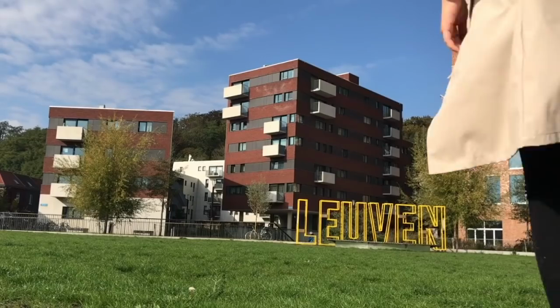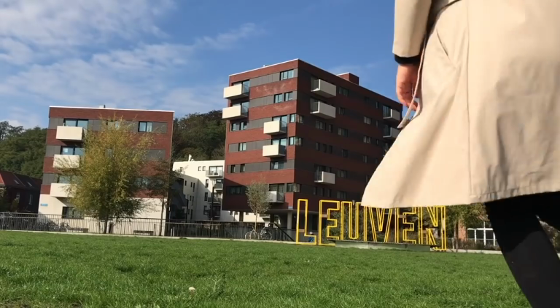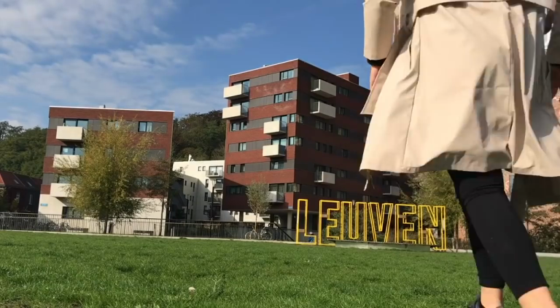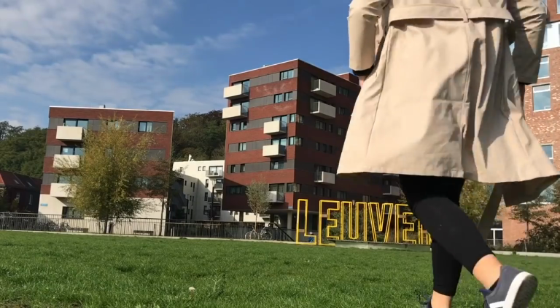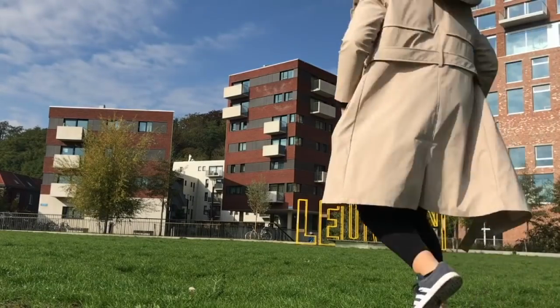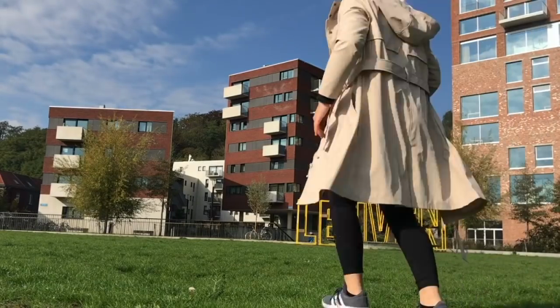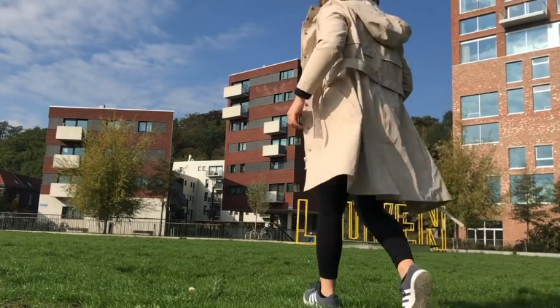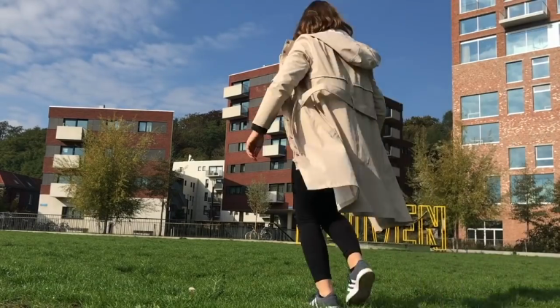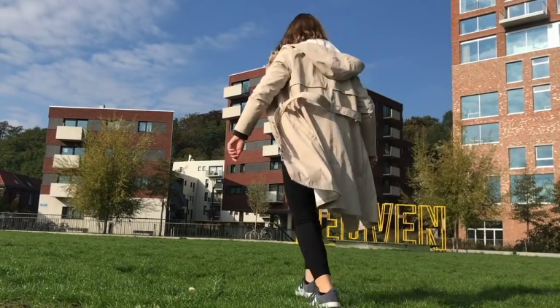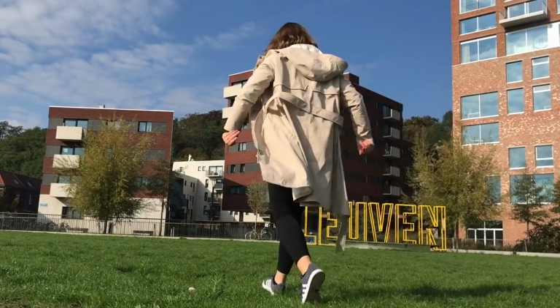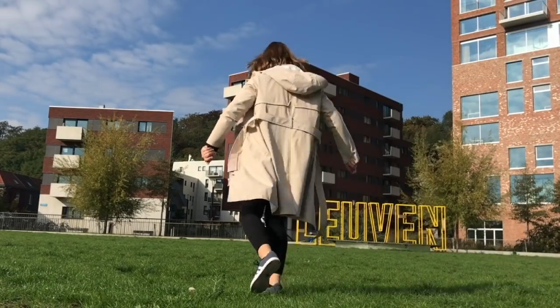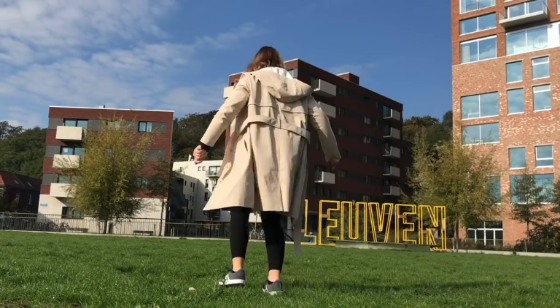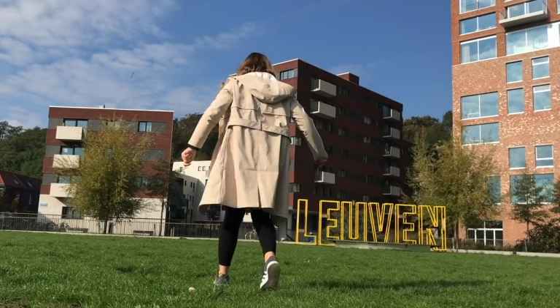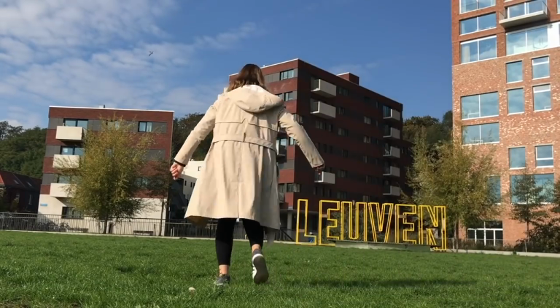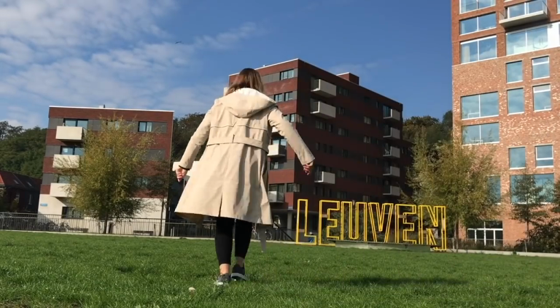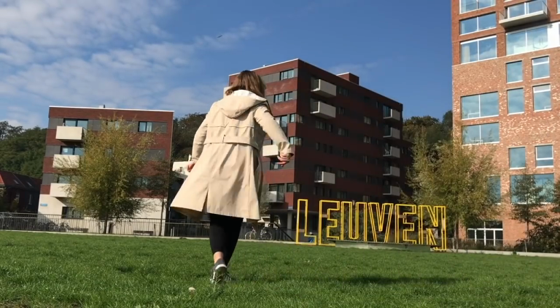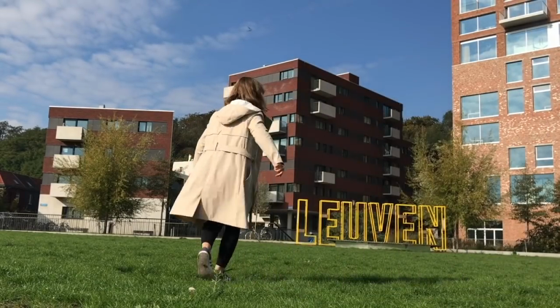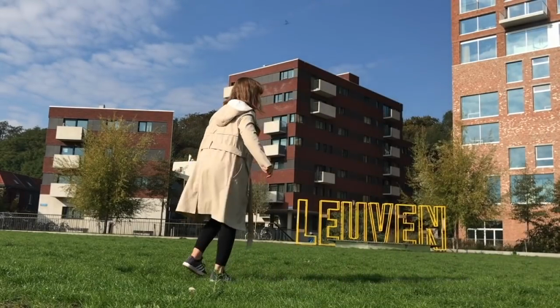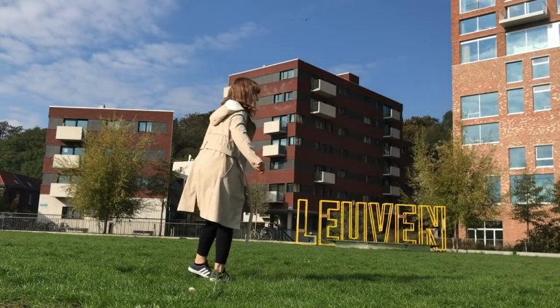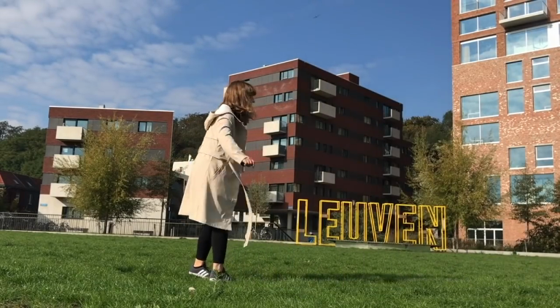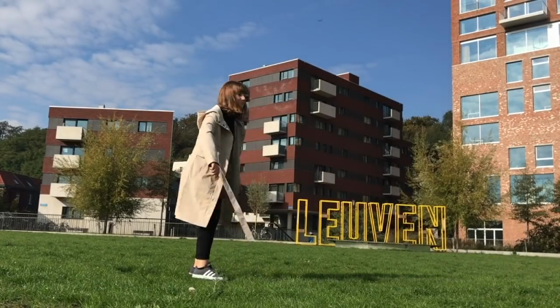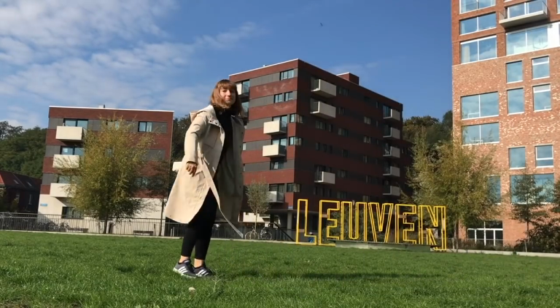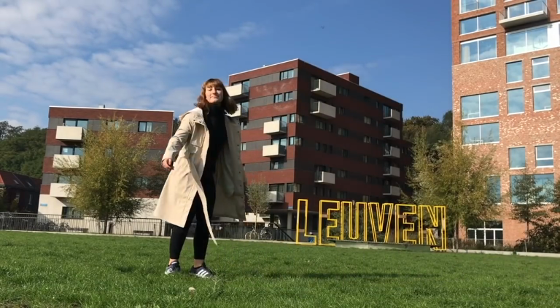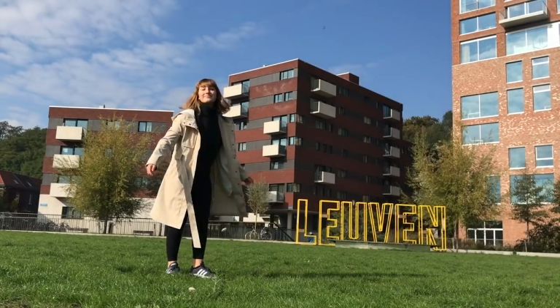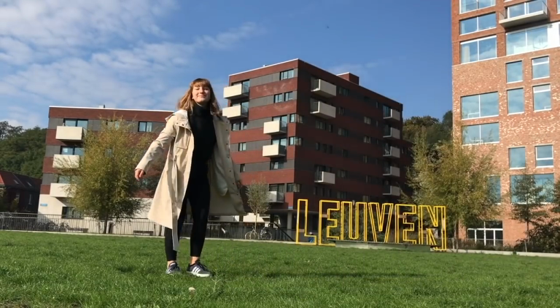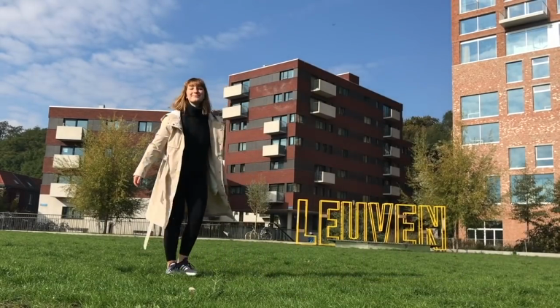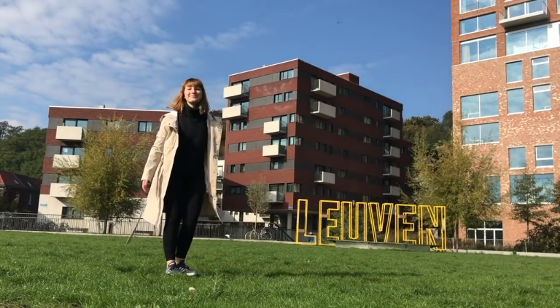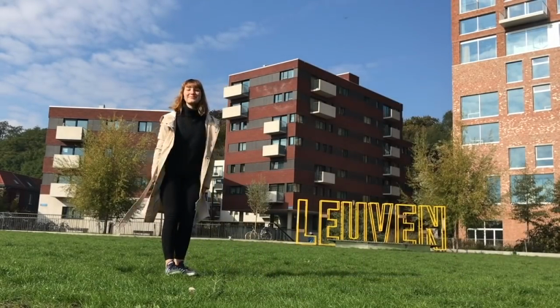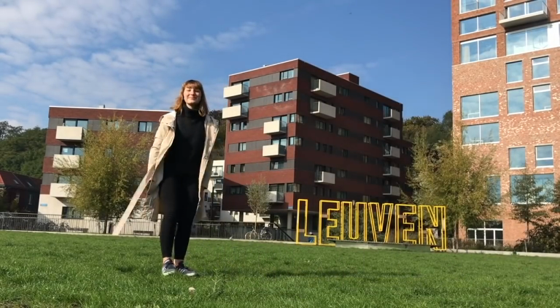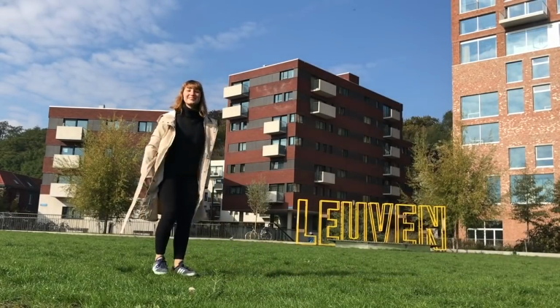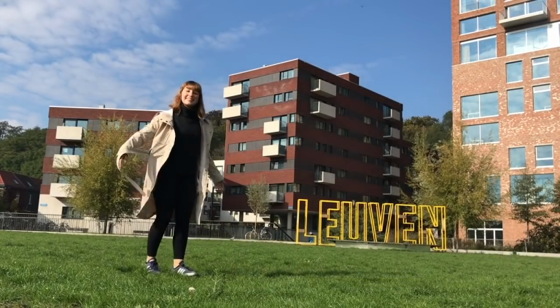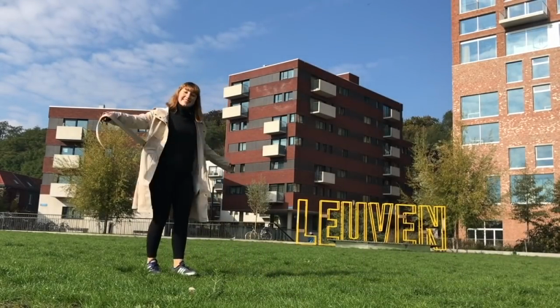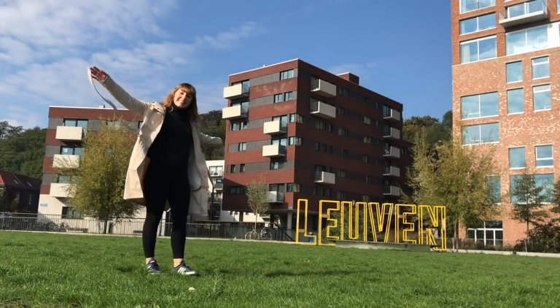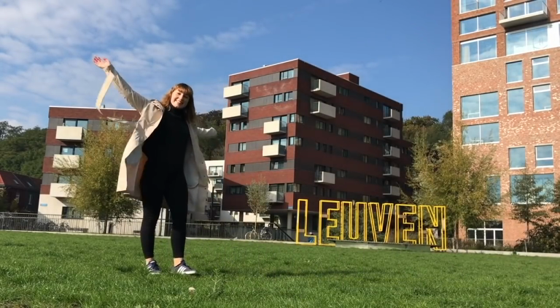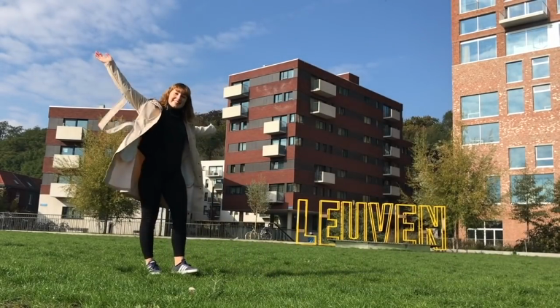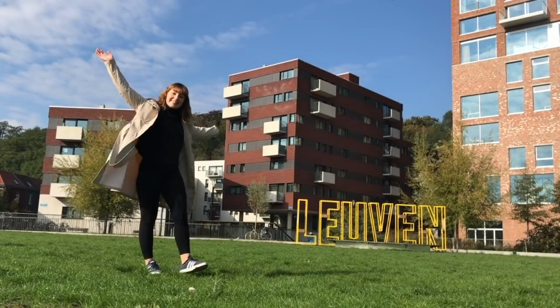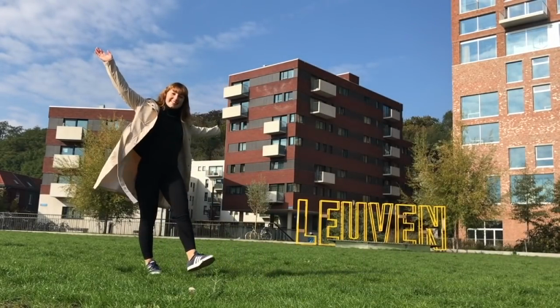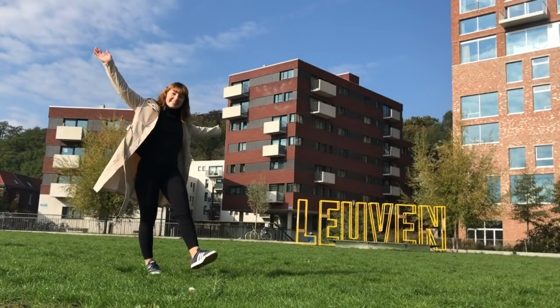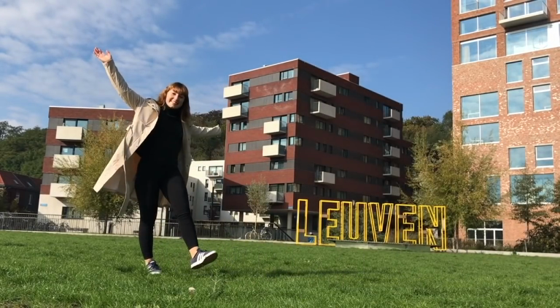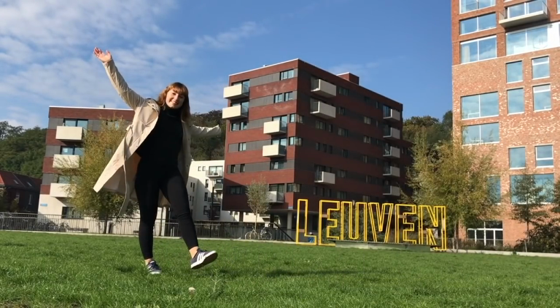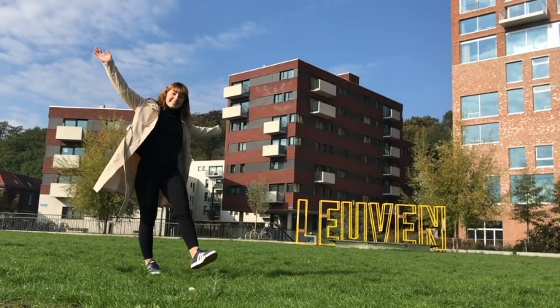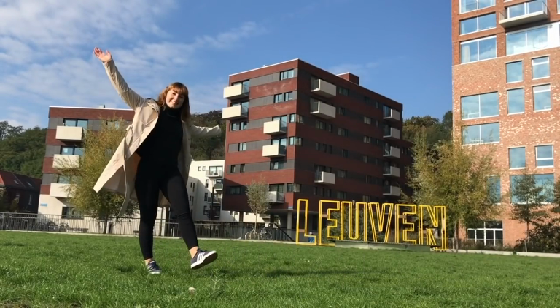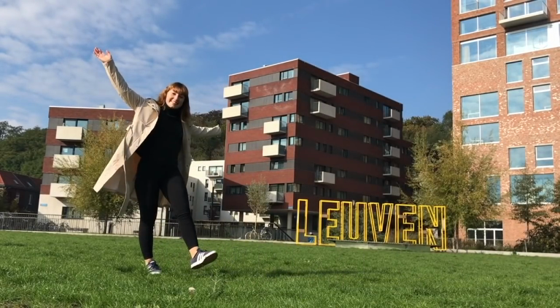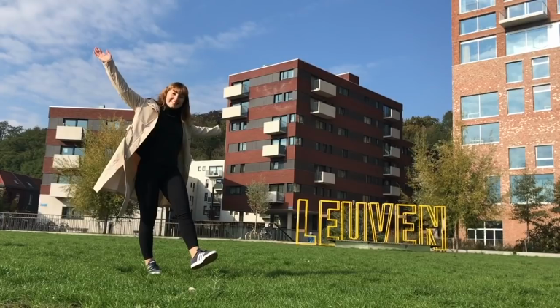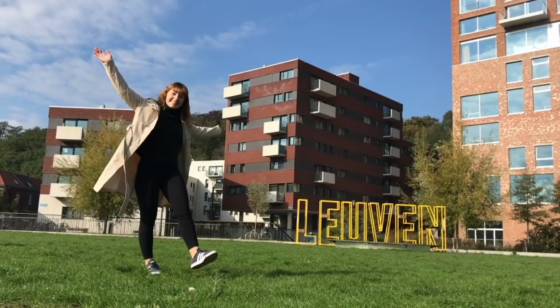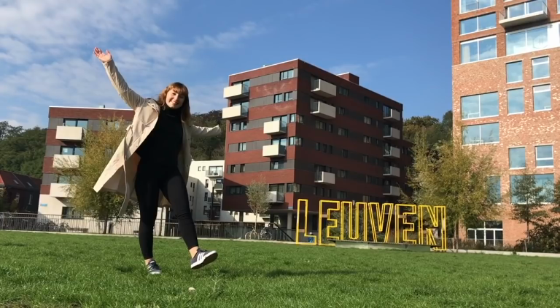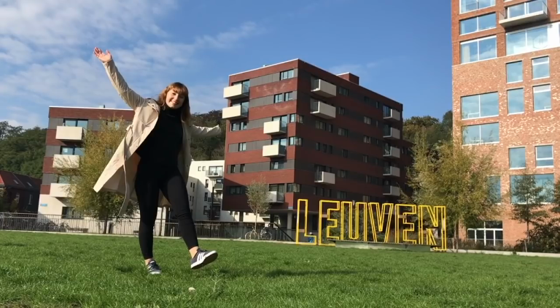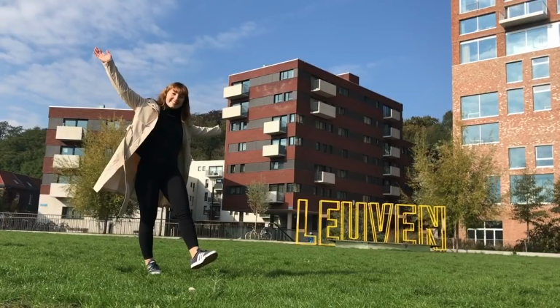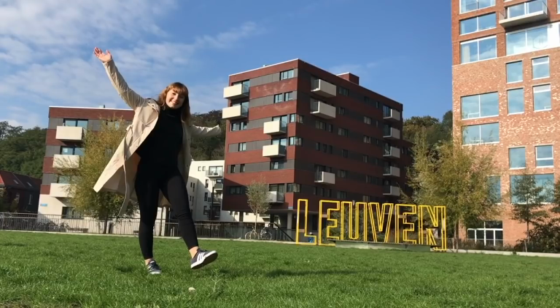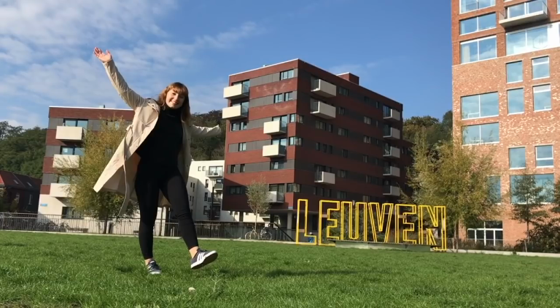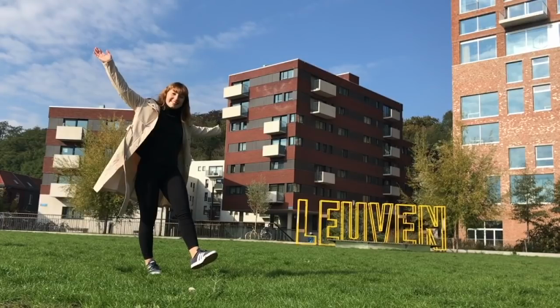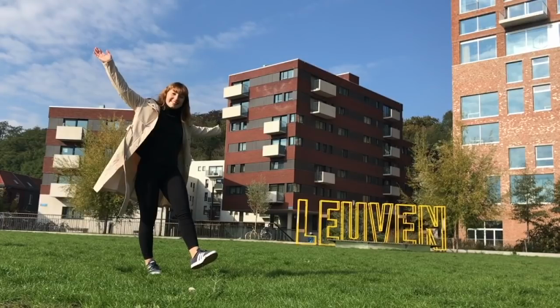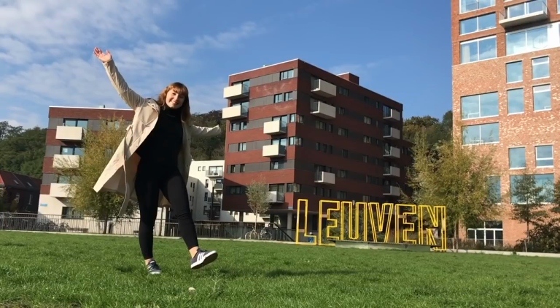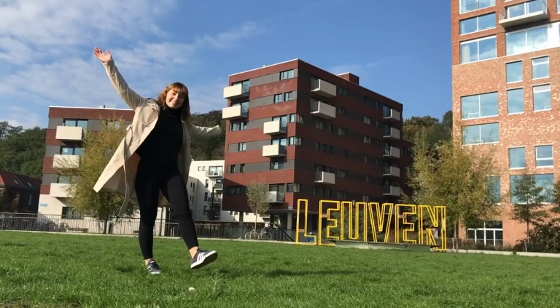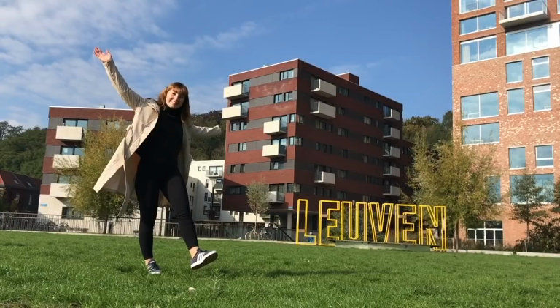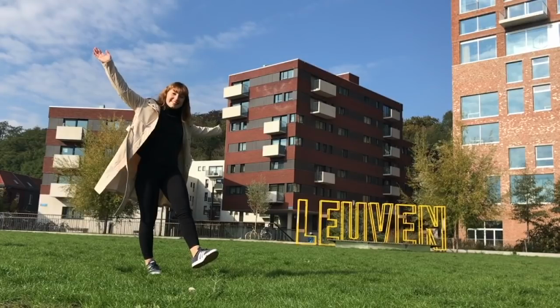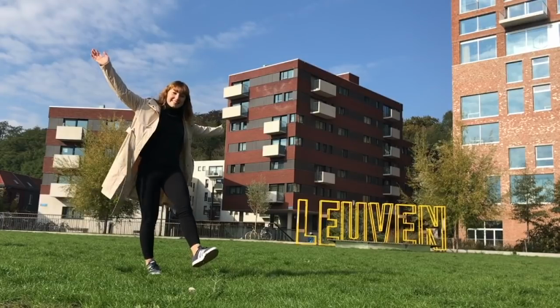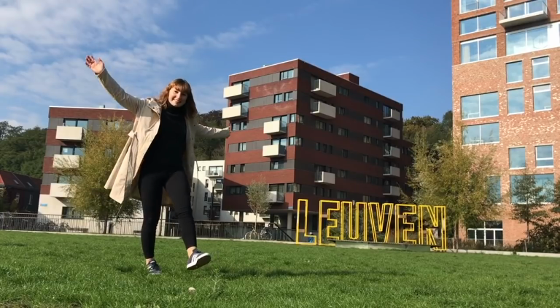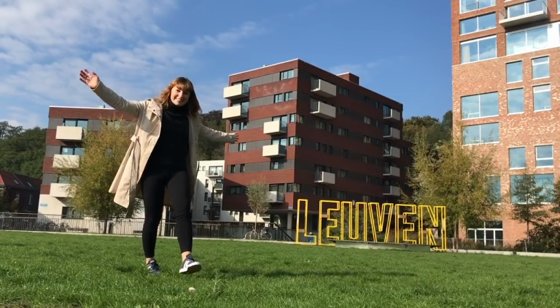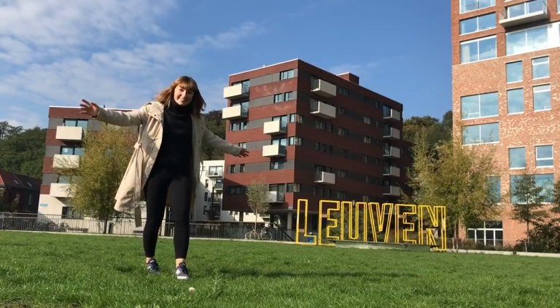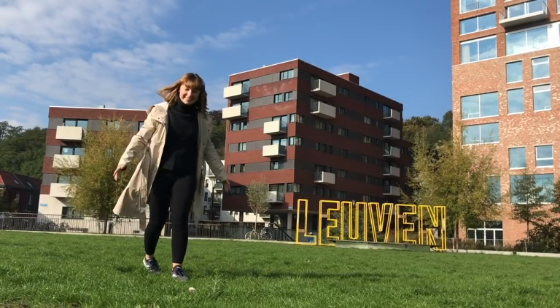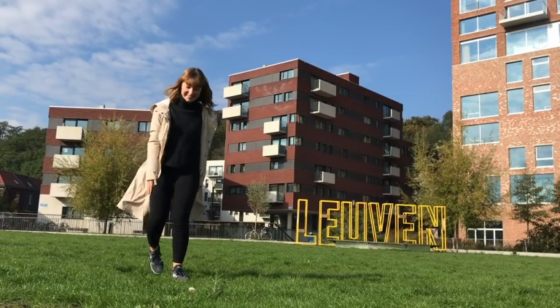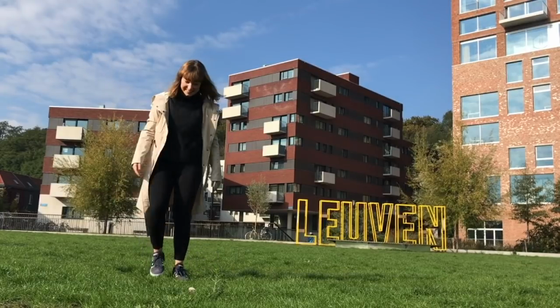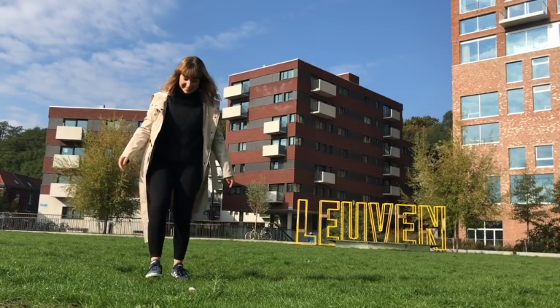I want to say thank you to all my friends who helped me film this, and thank you for watching my life in Leuven. Till next time.